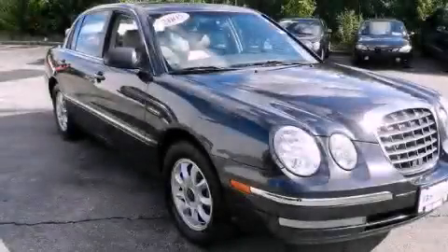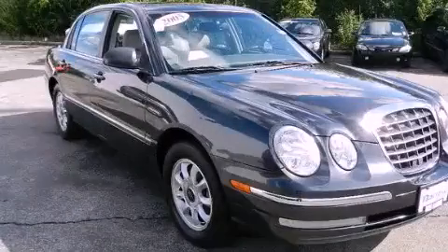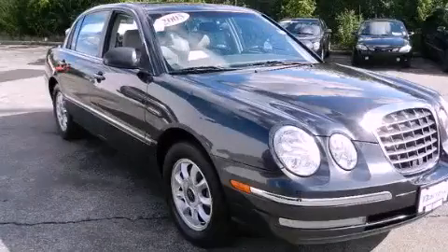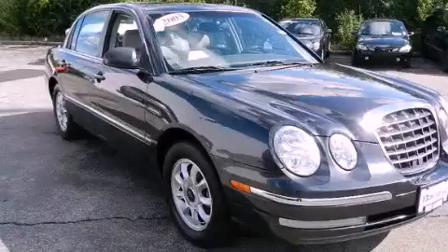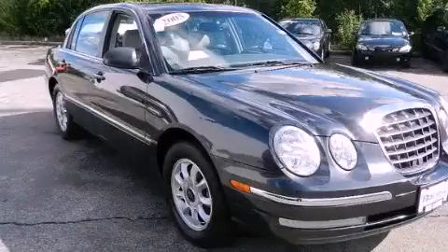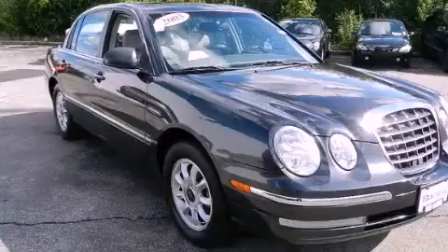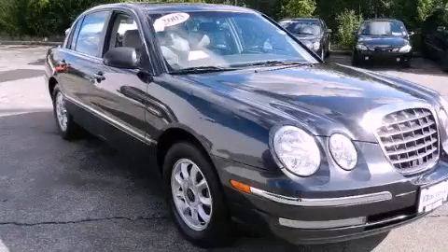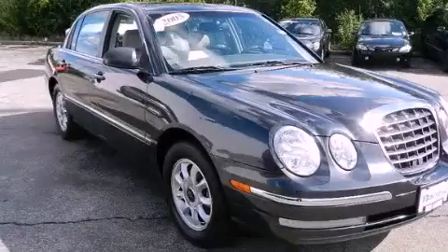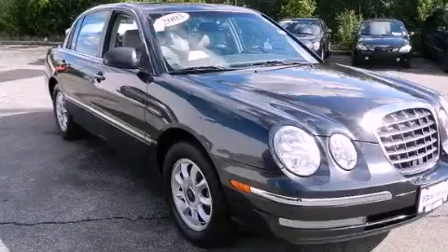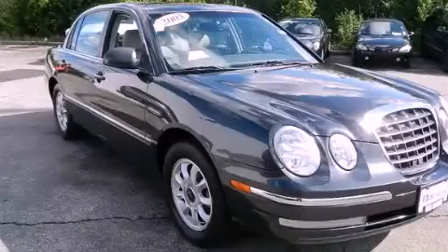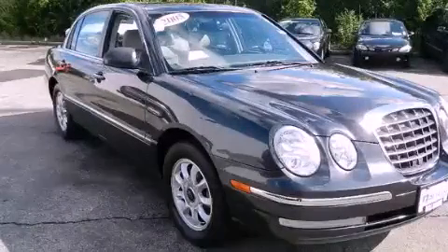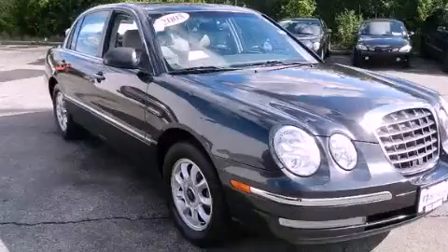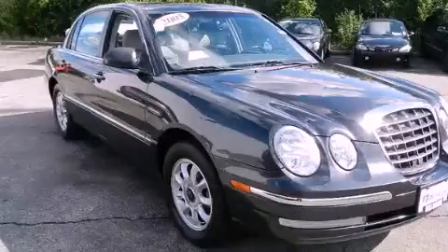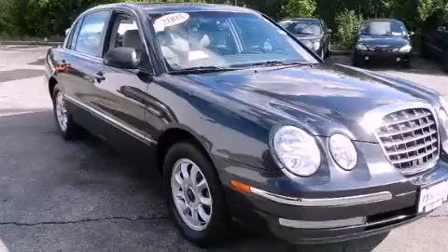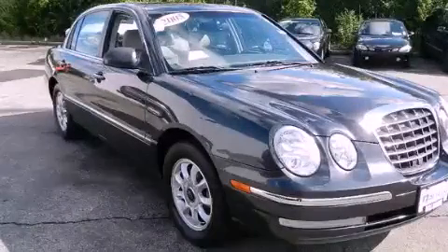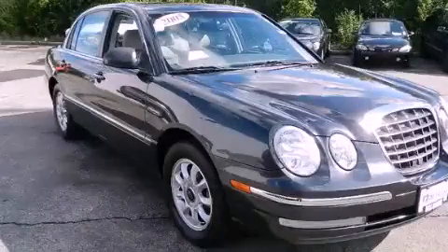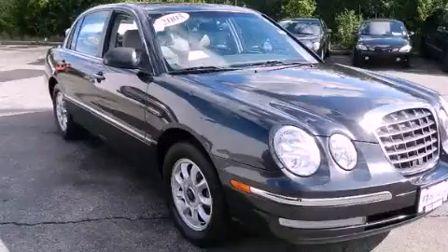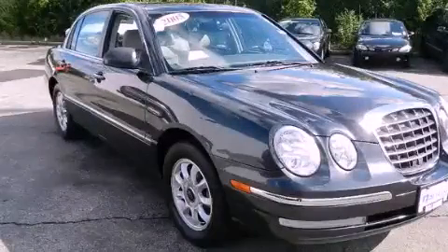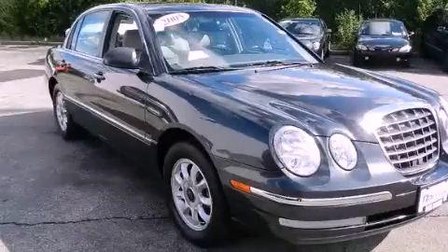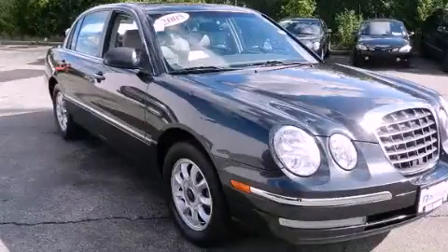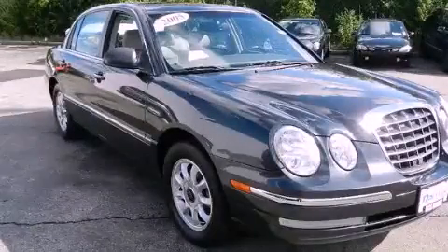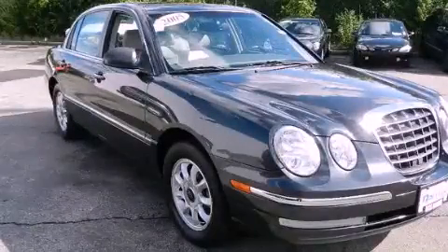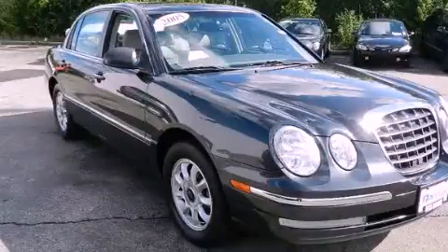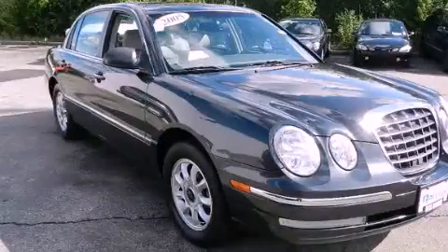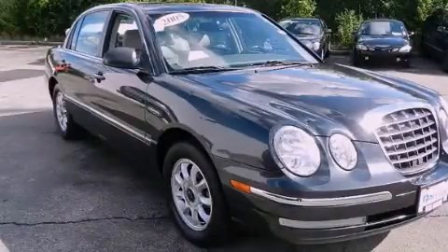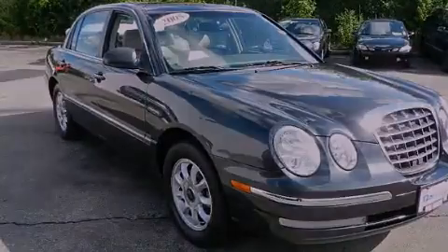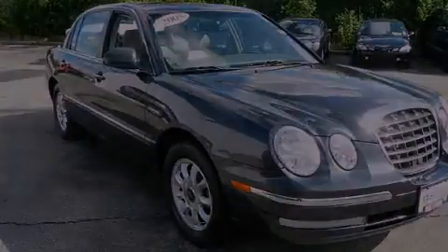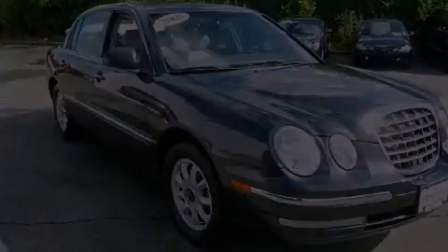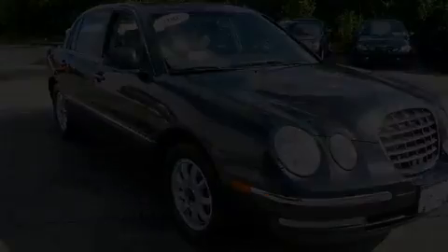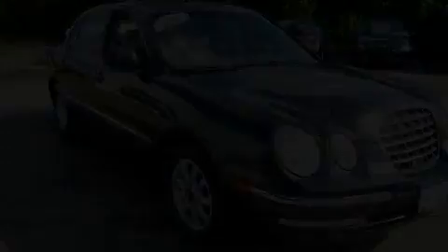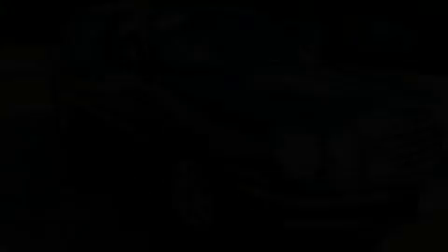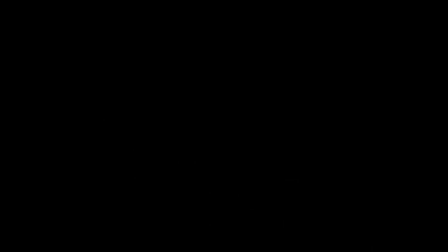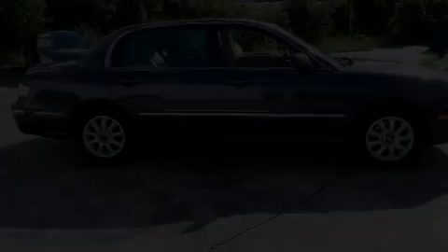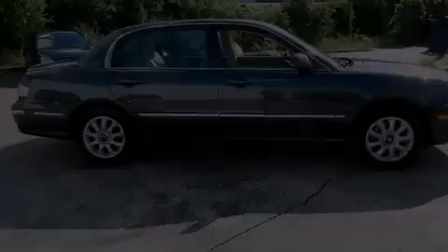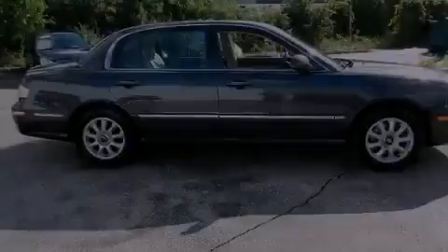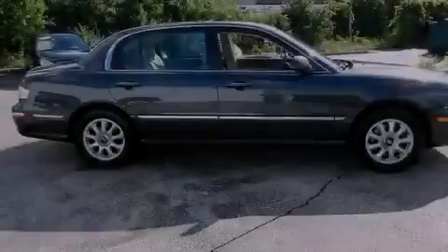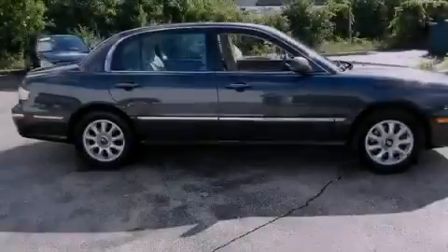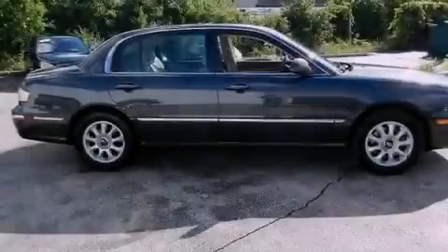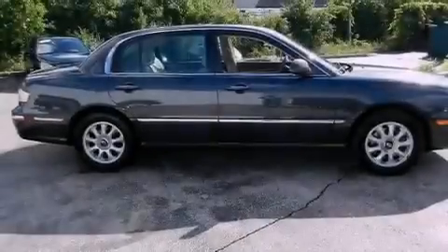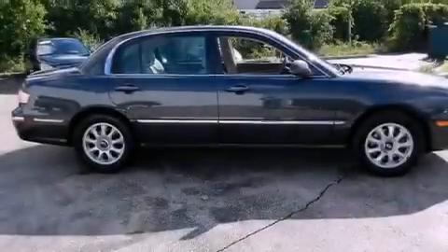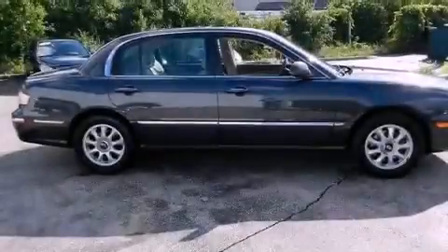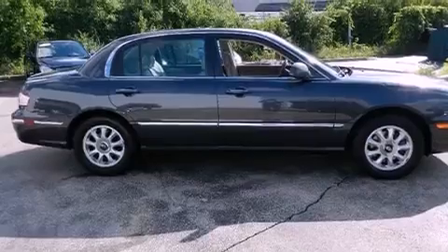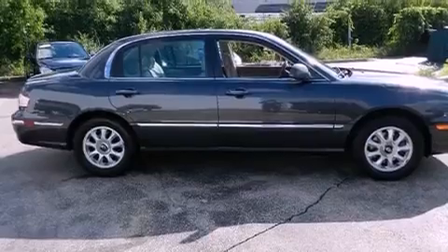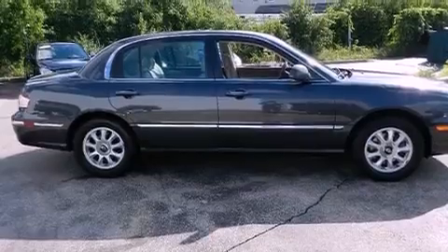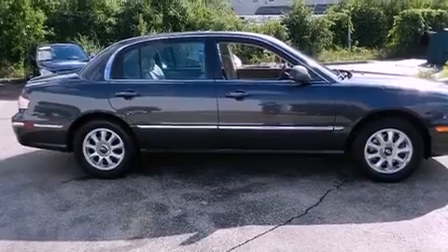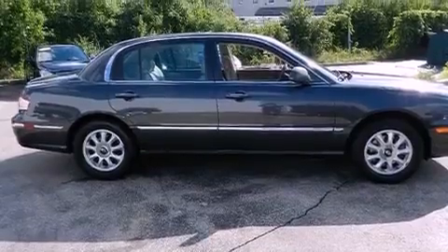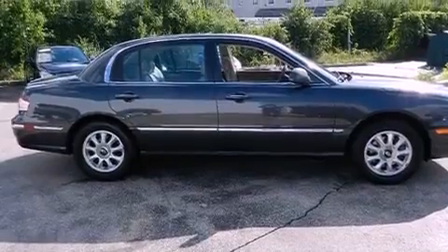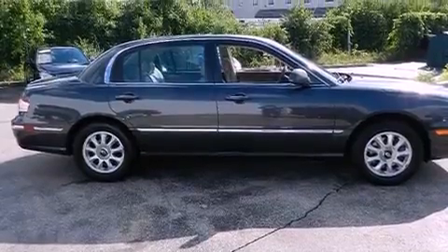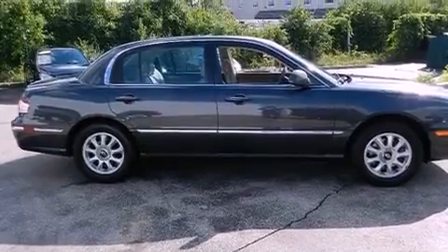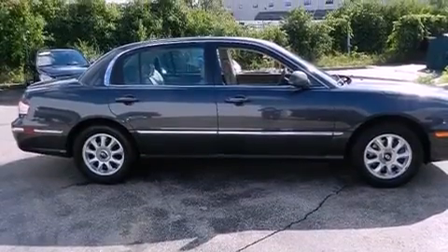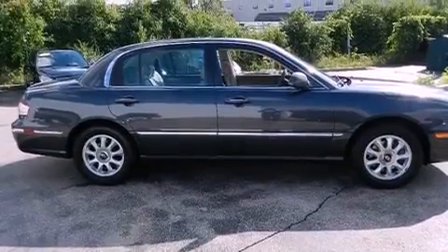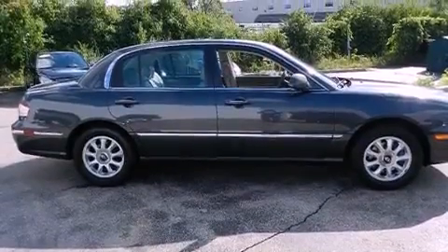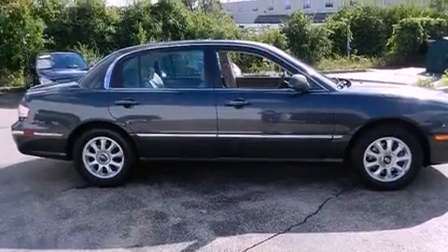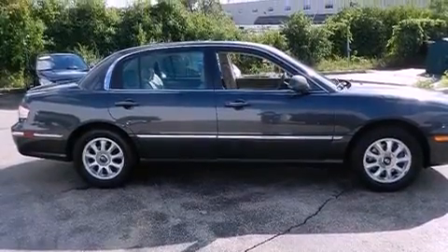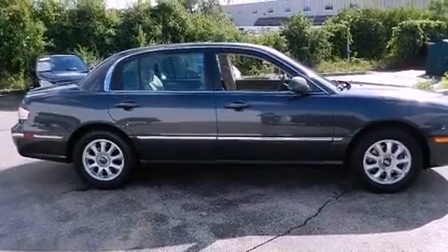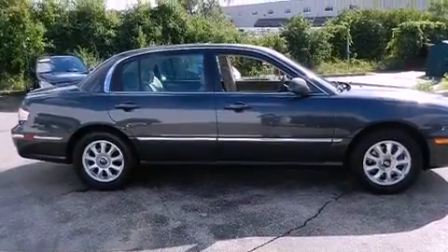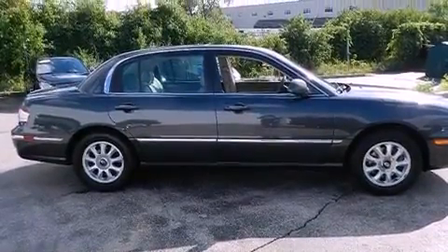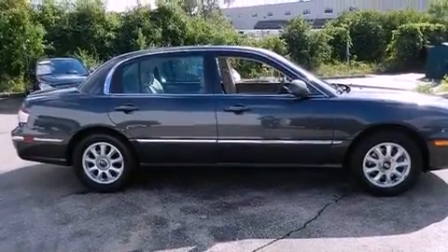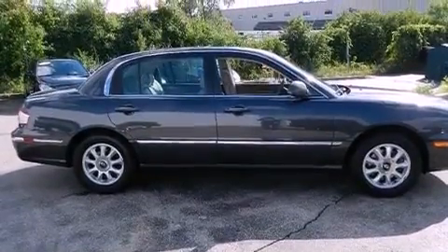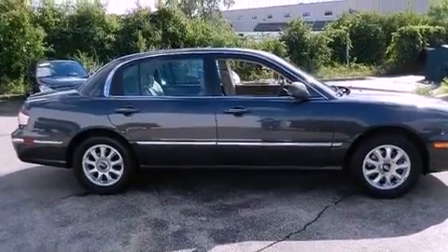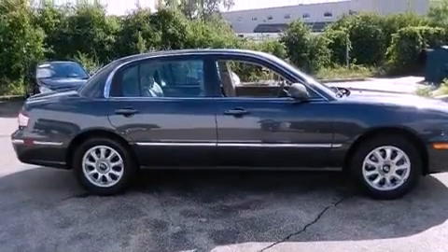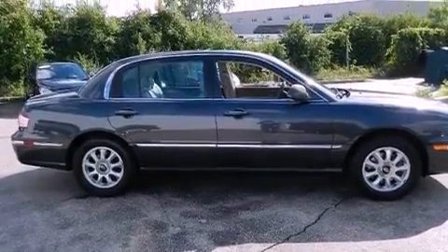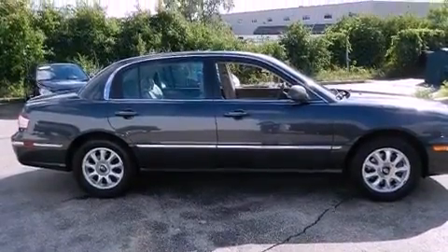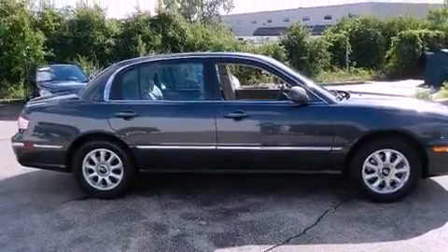This is a 2005 Kia Amanti. It features a six-cylinder engine and a five-speed automatic transmission.